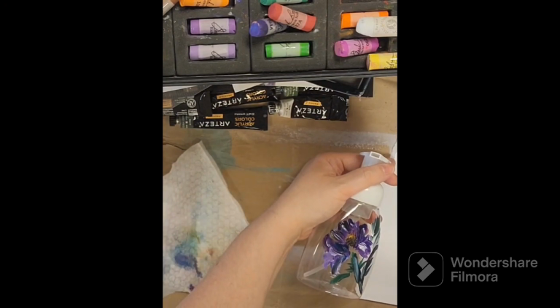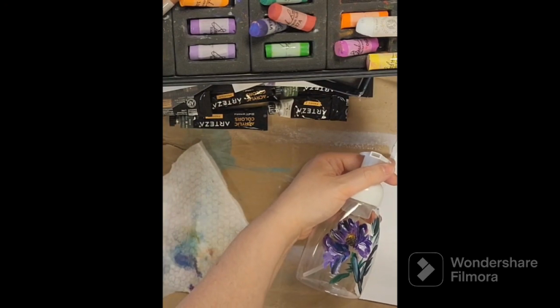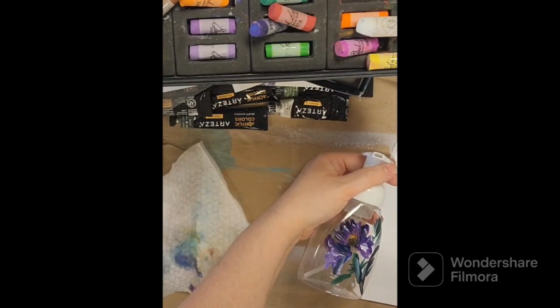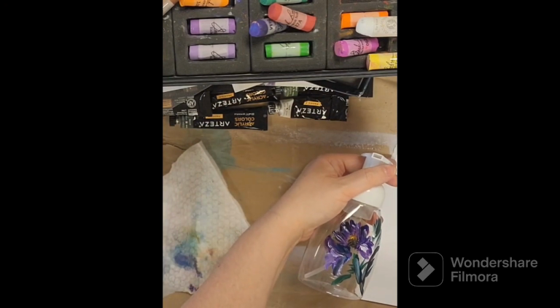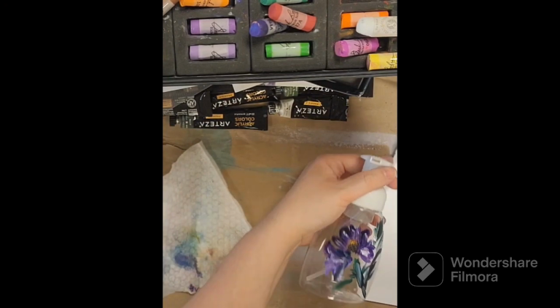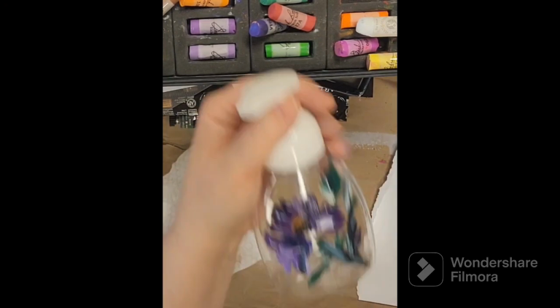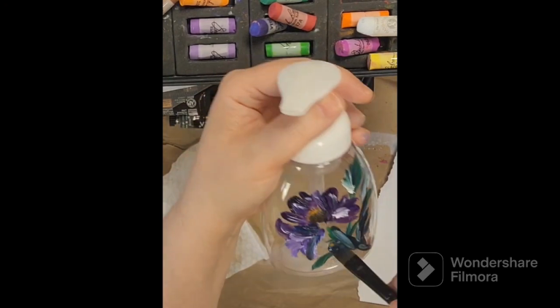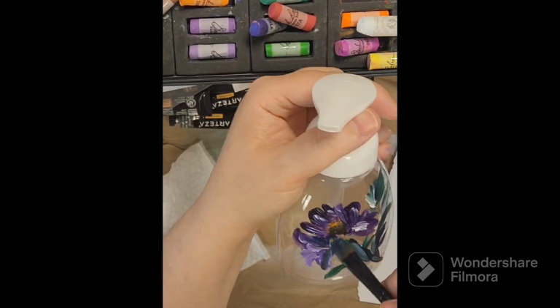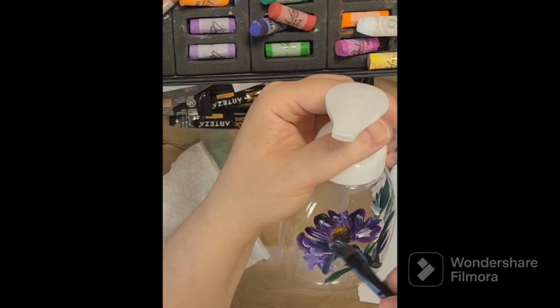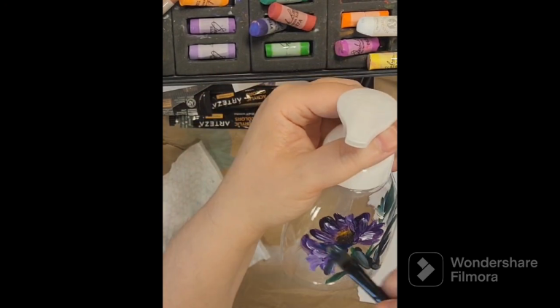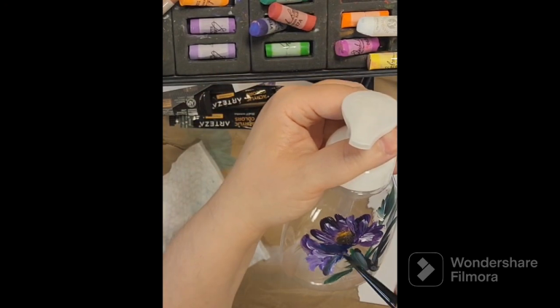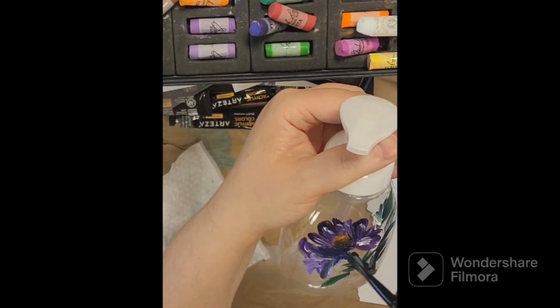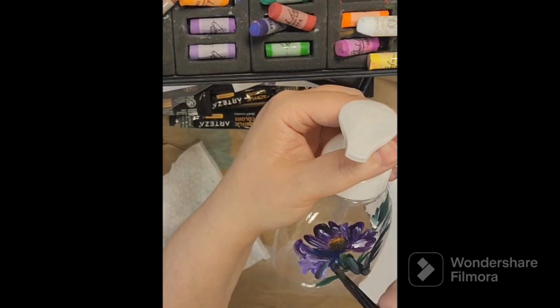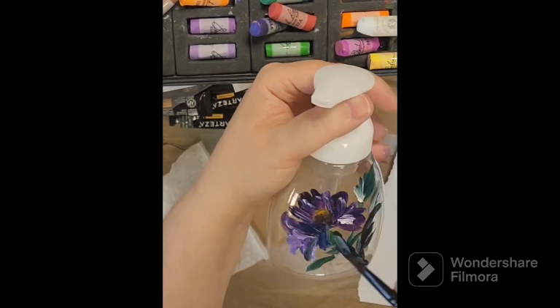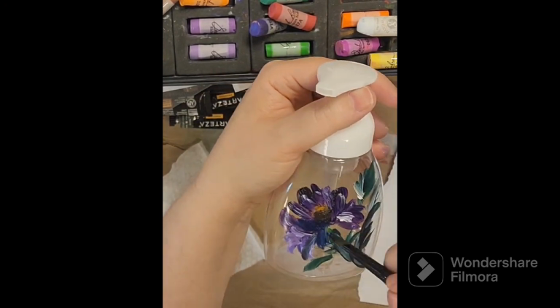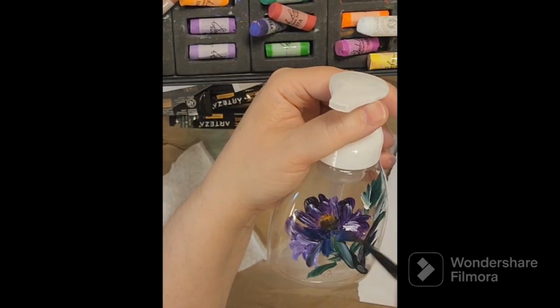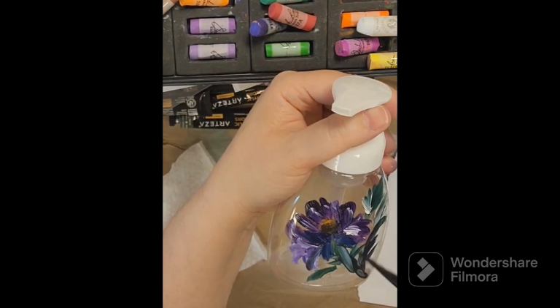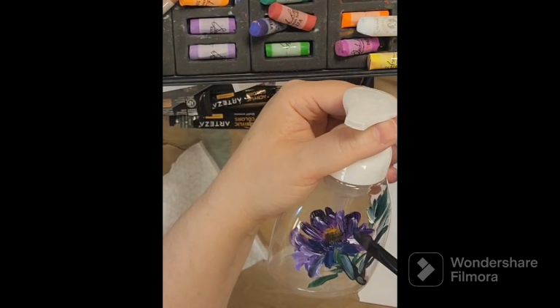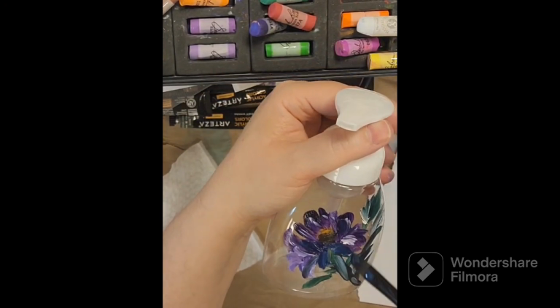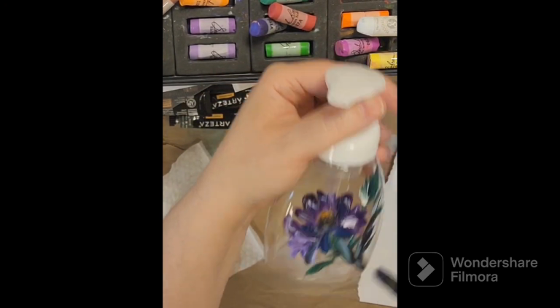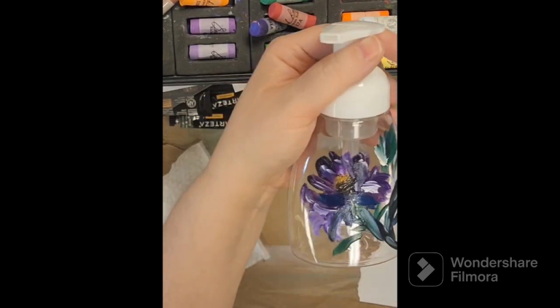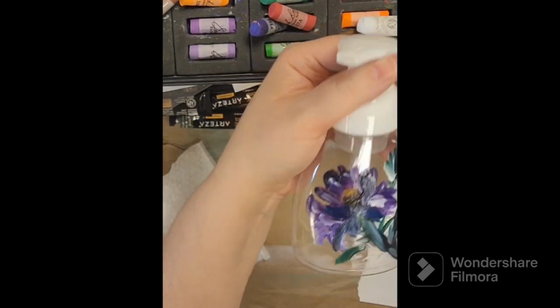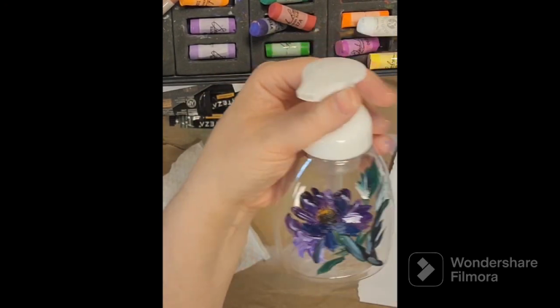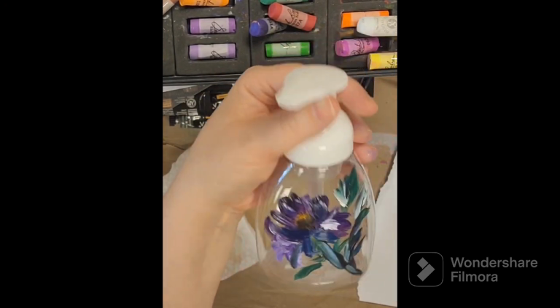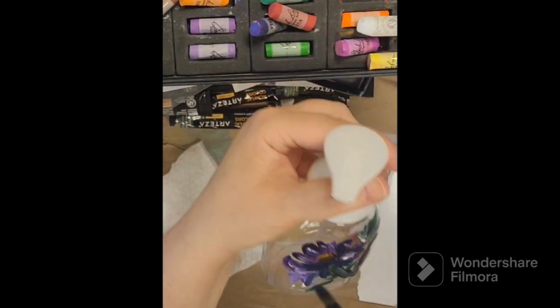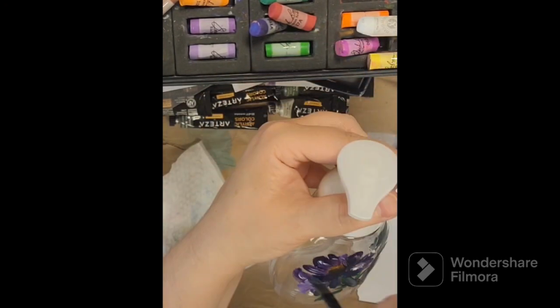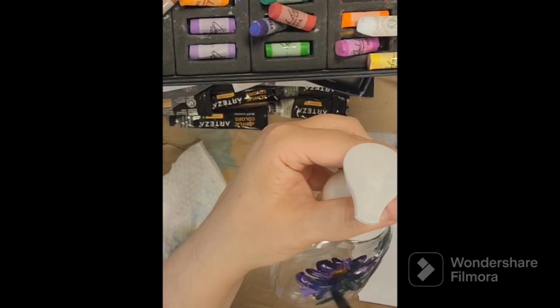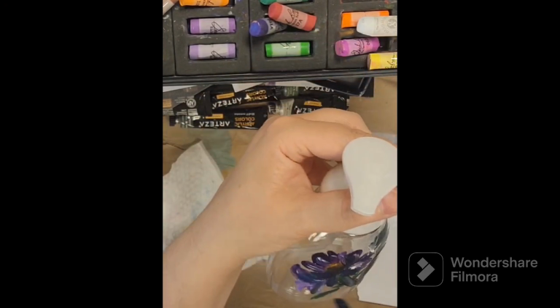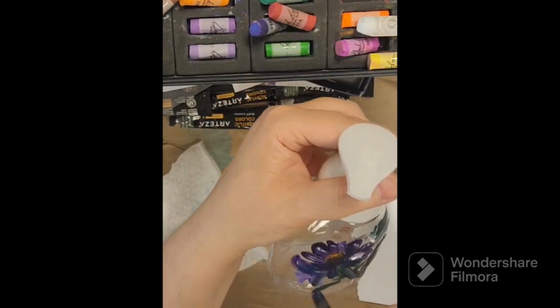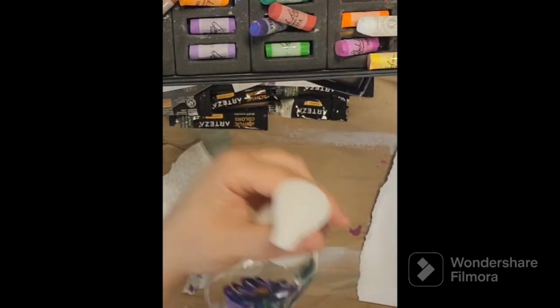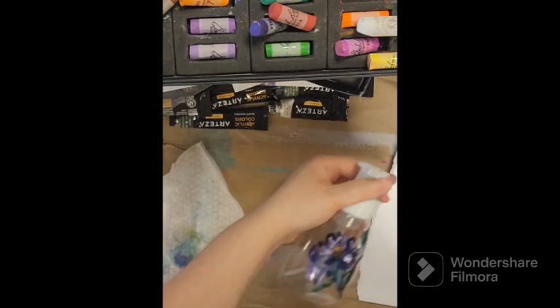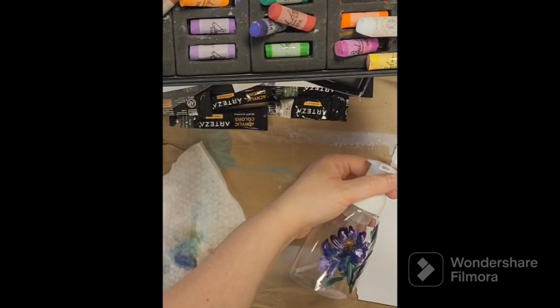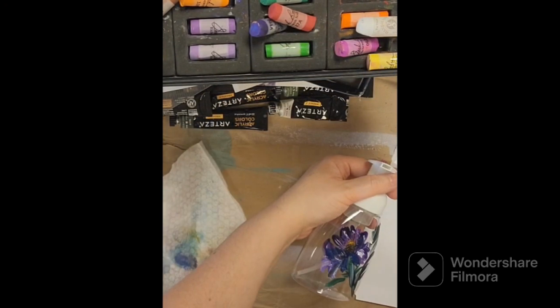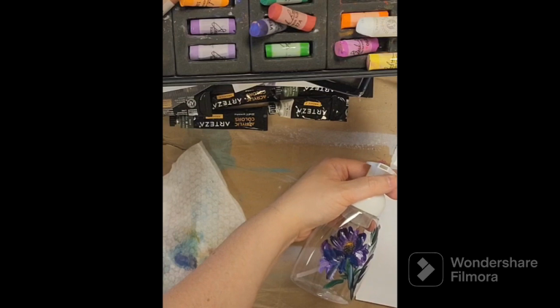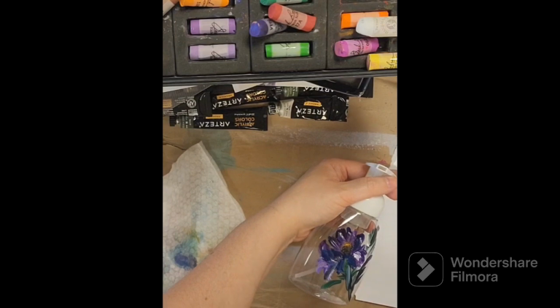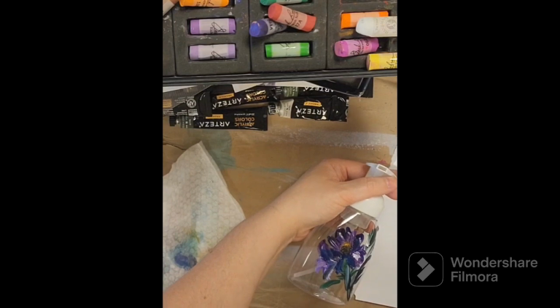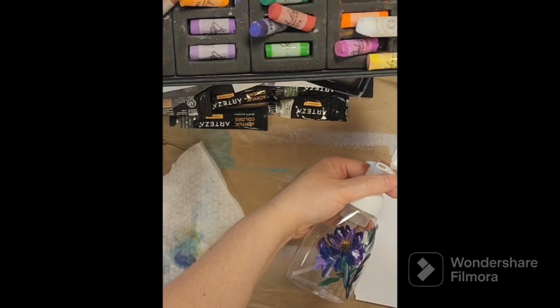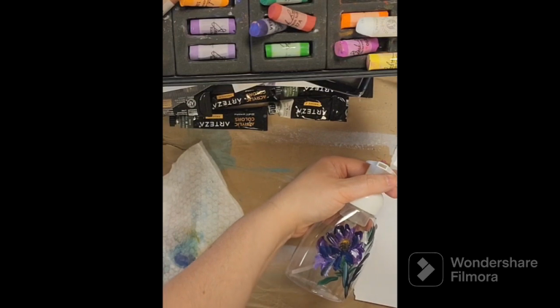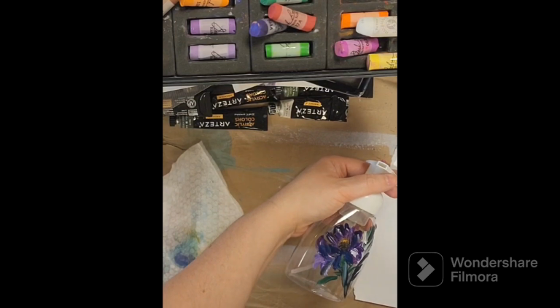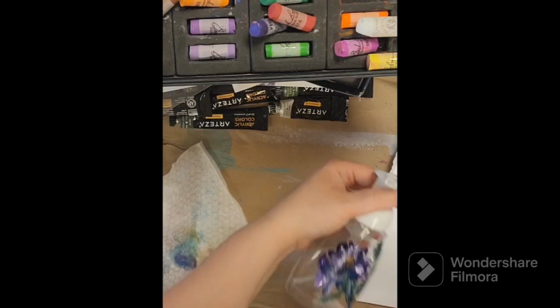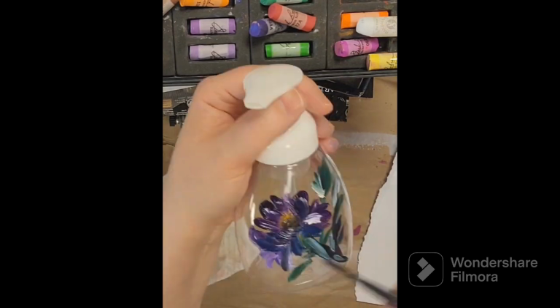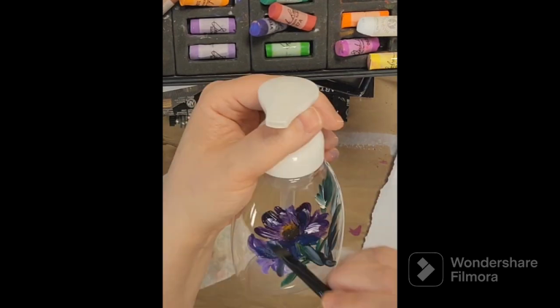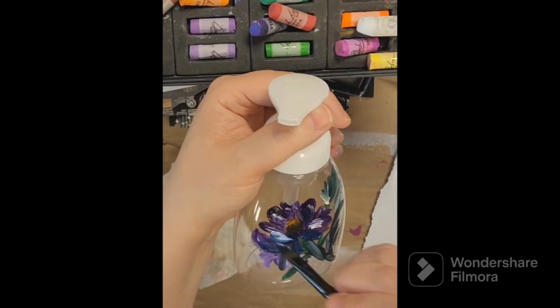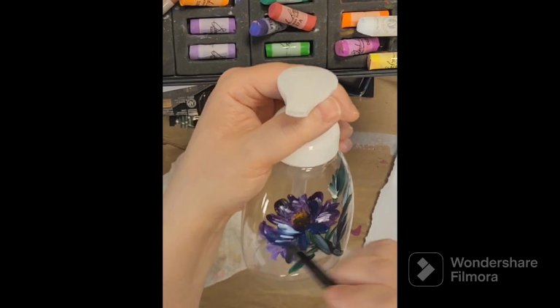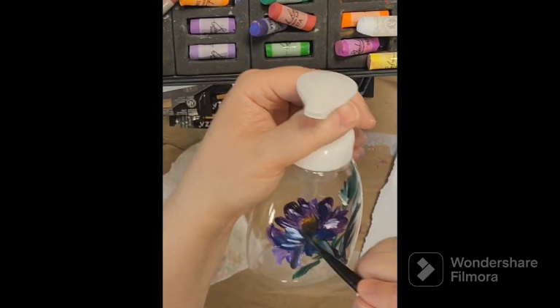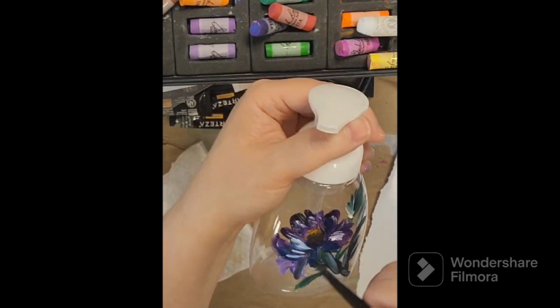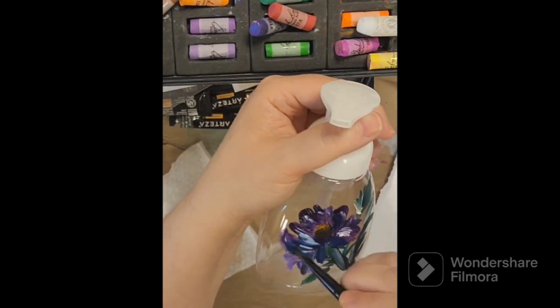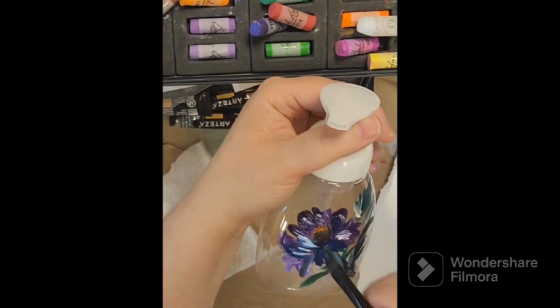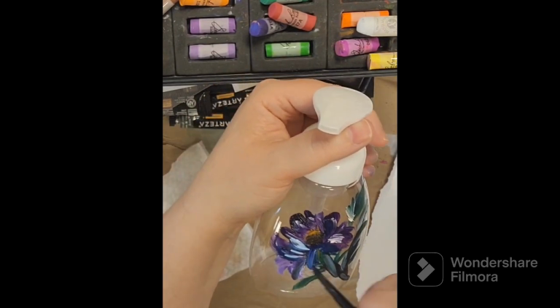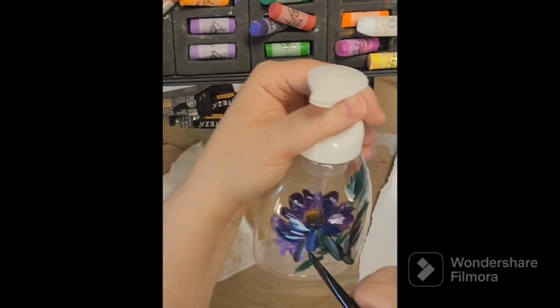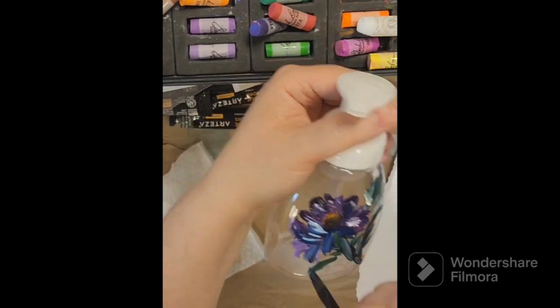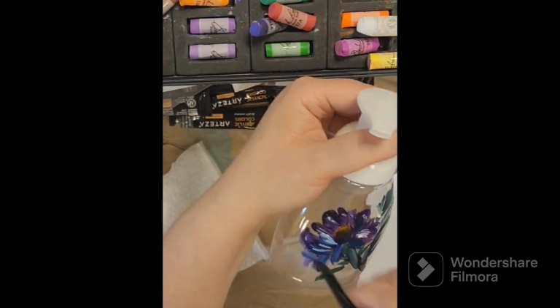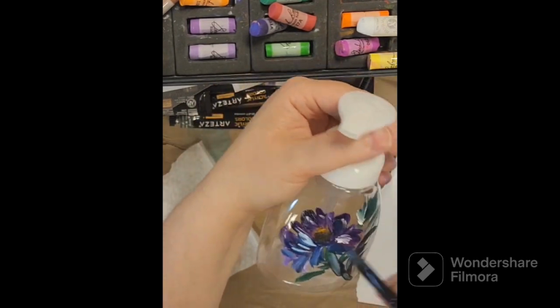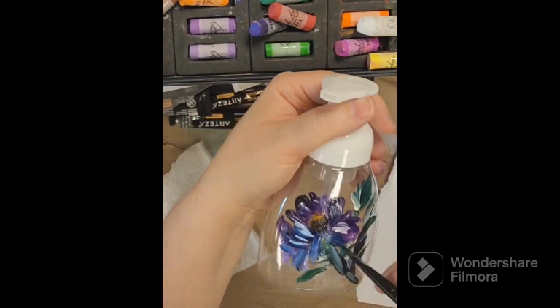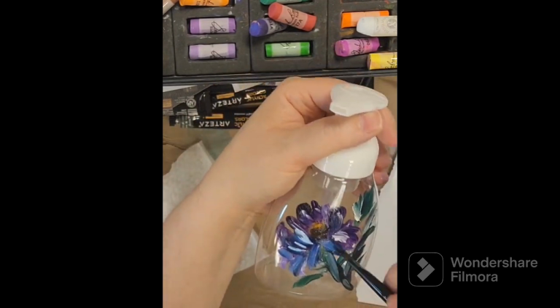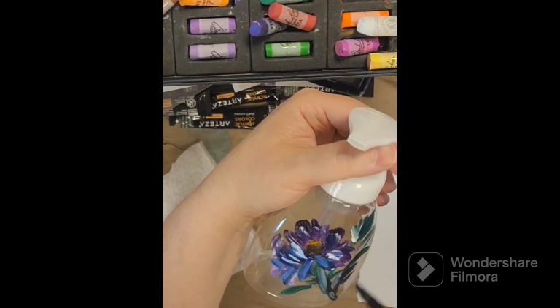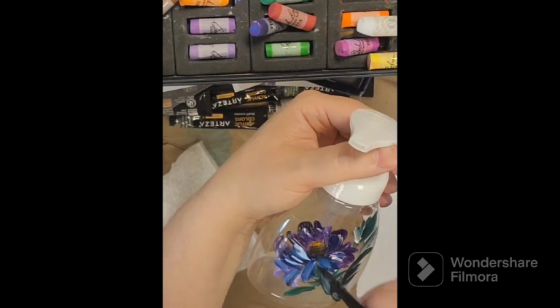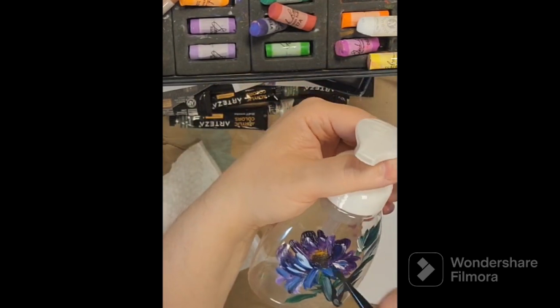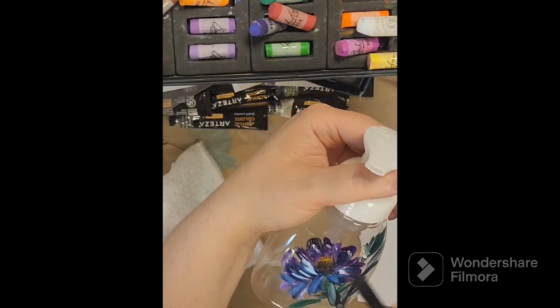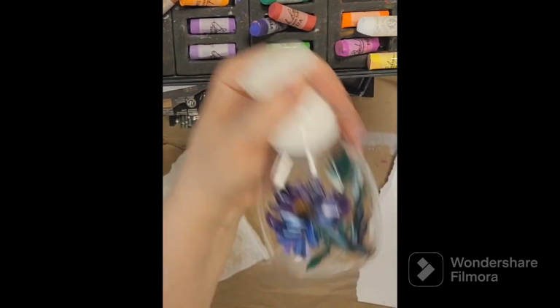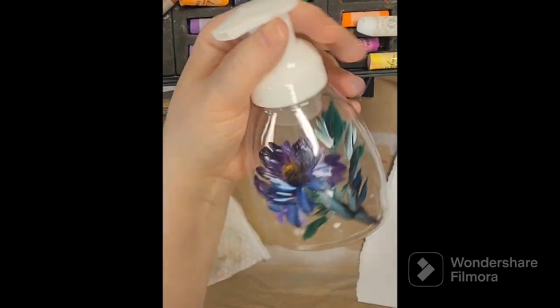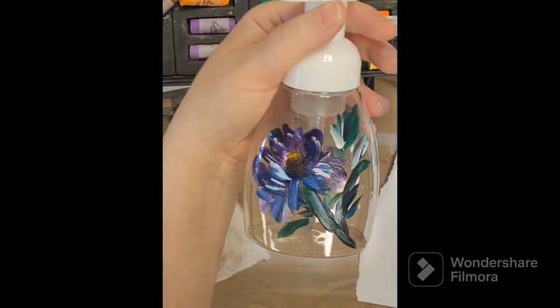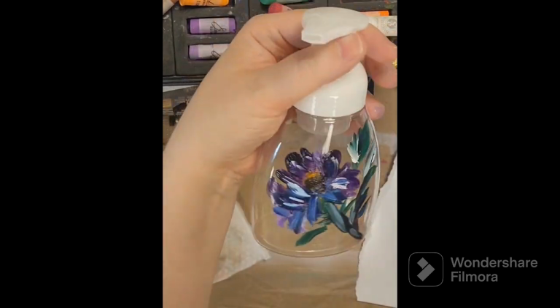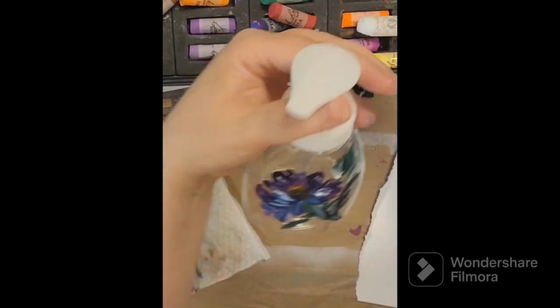So just painting away, adding some blue in there now, just trying to get some different dimension.